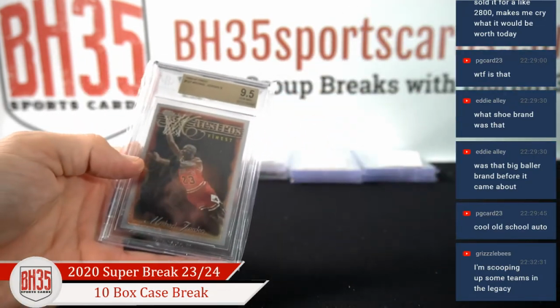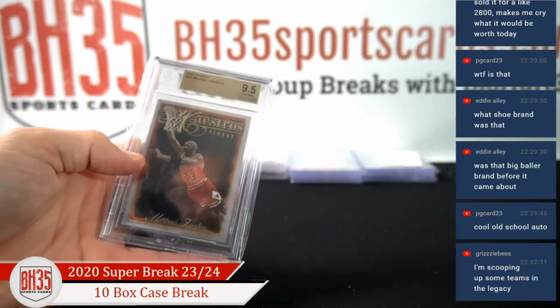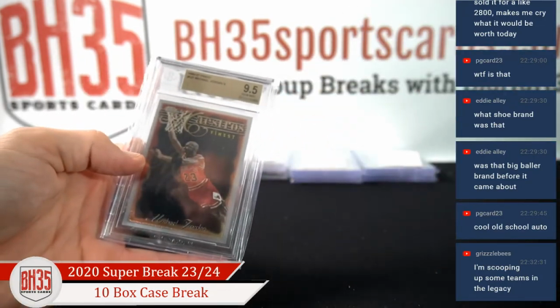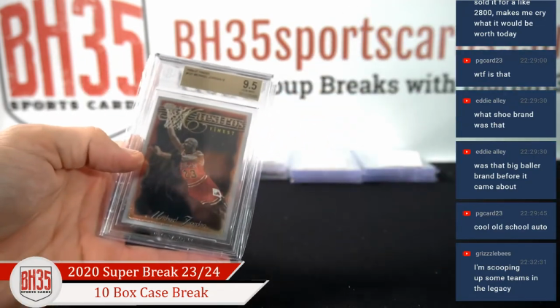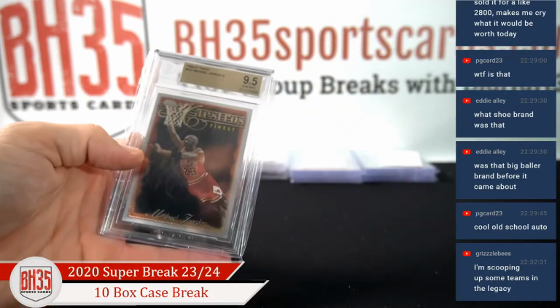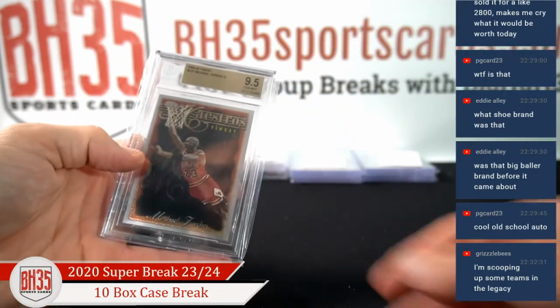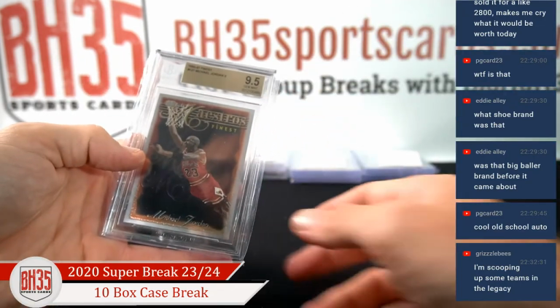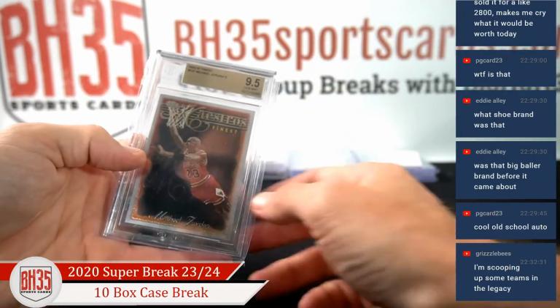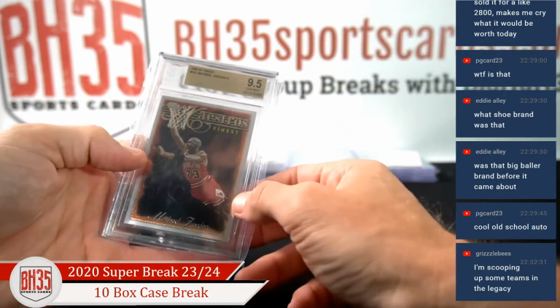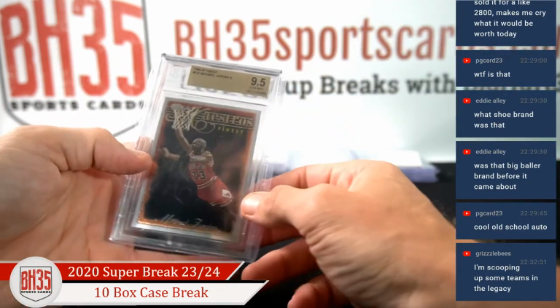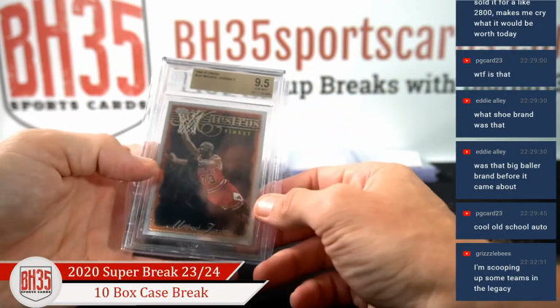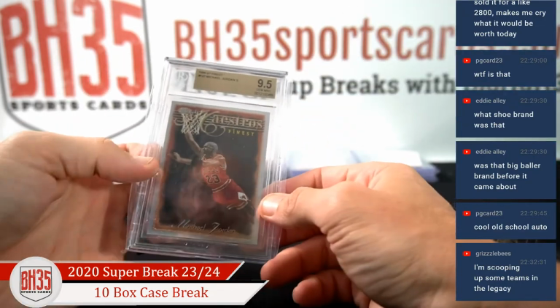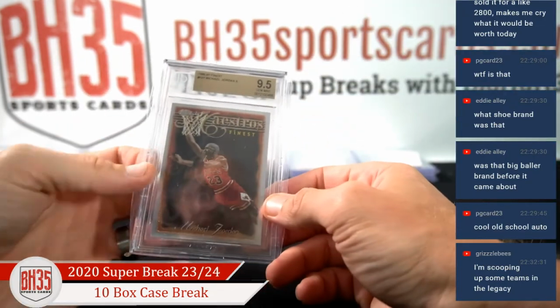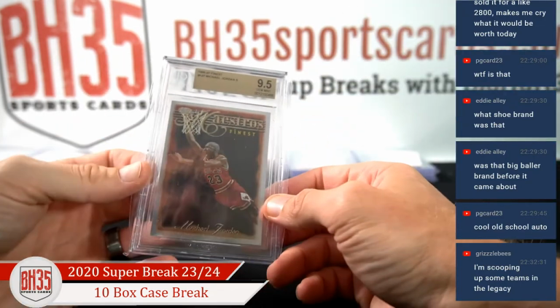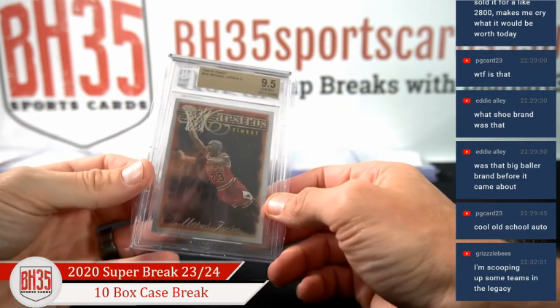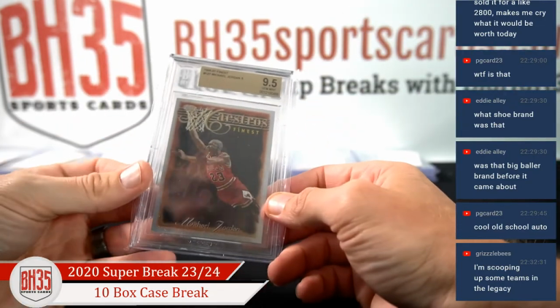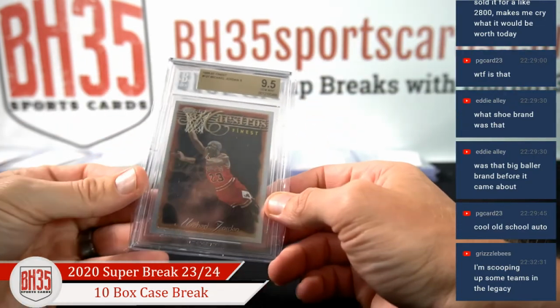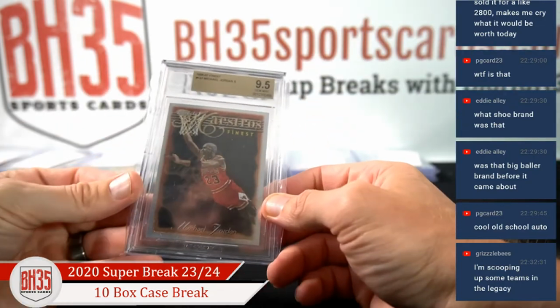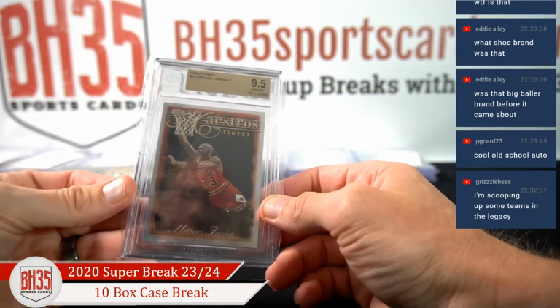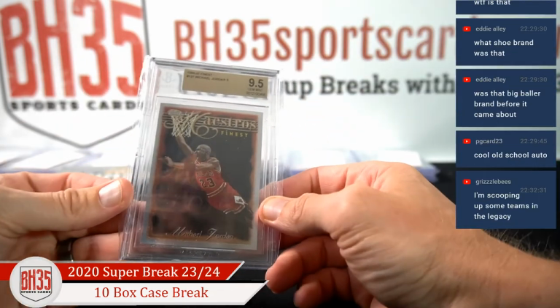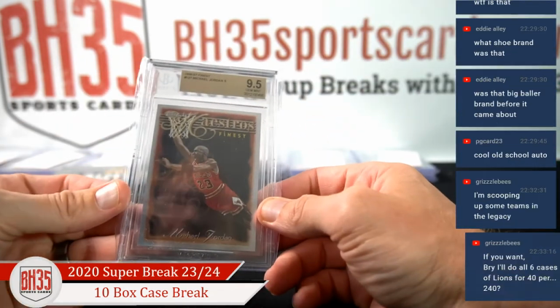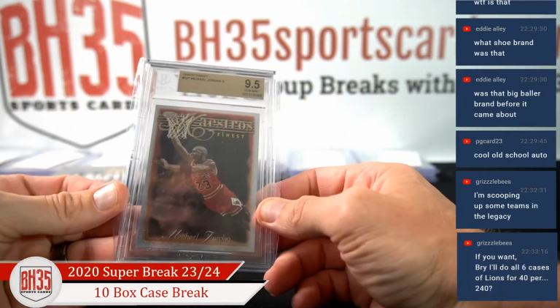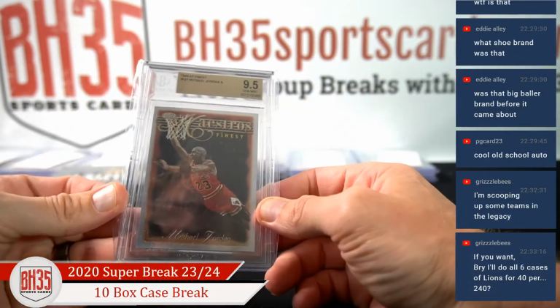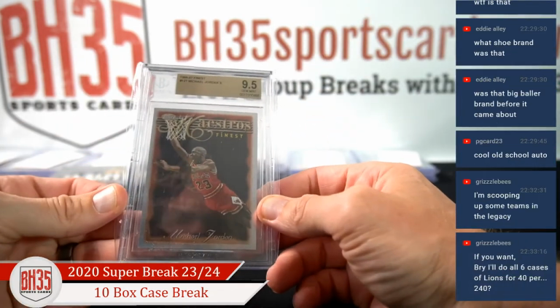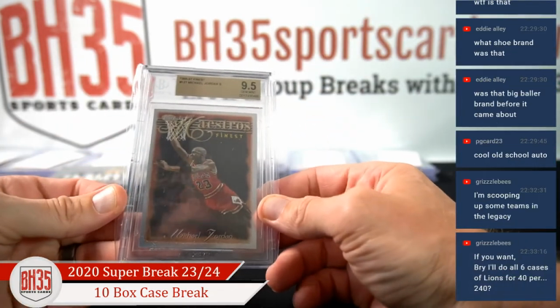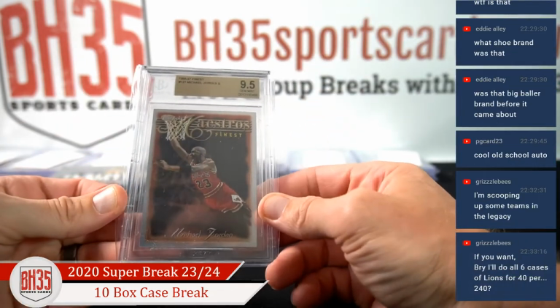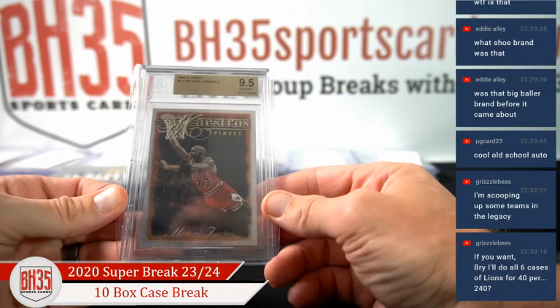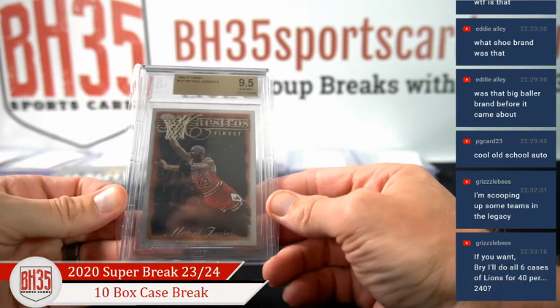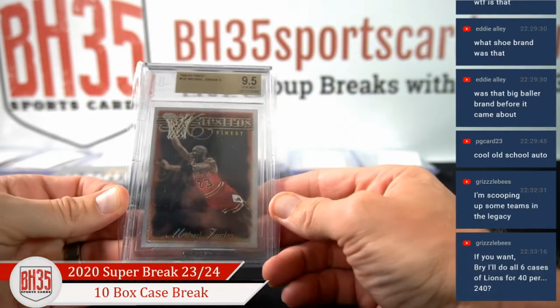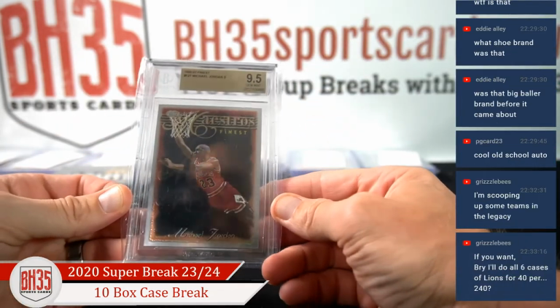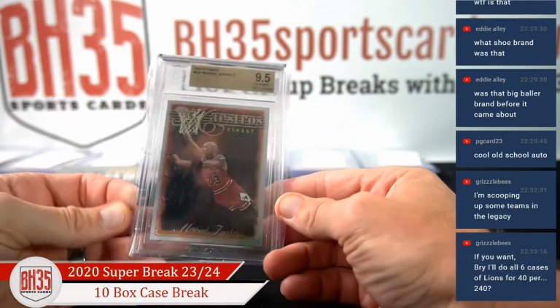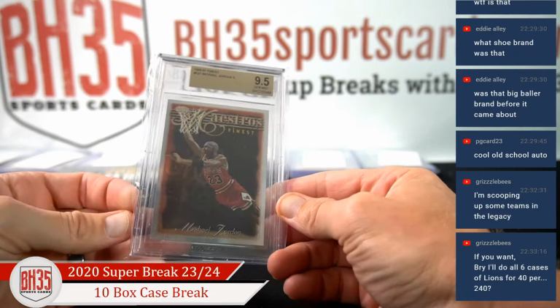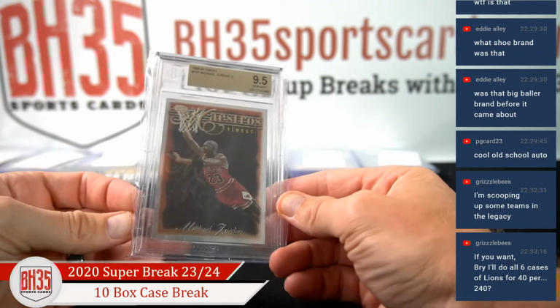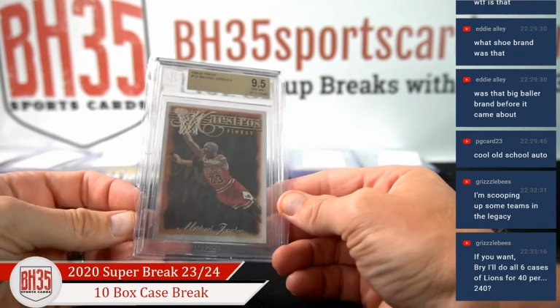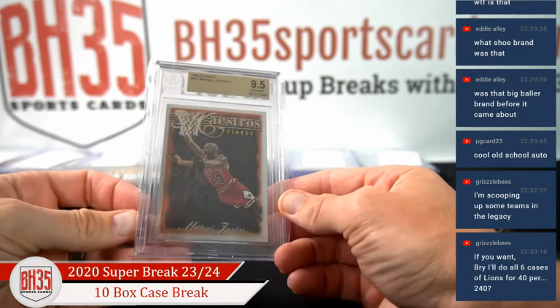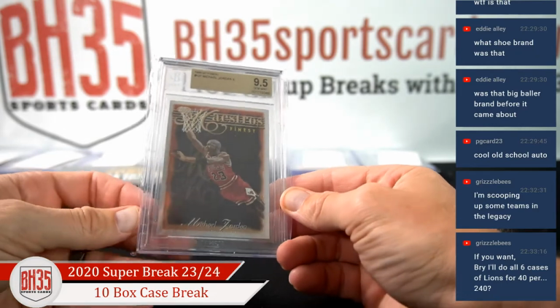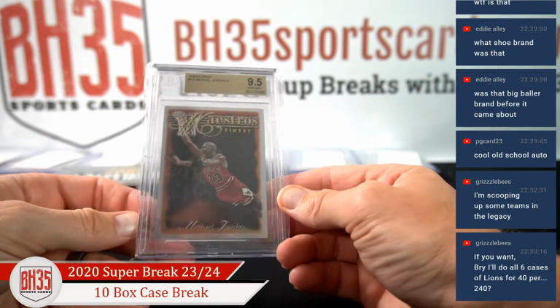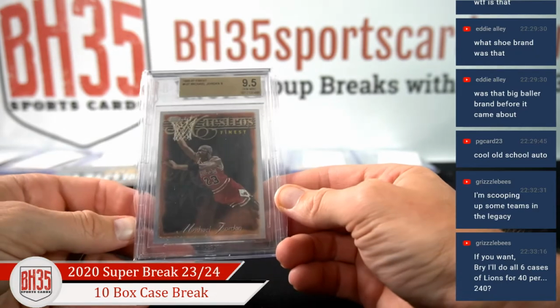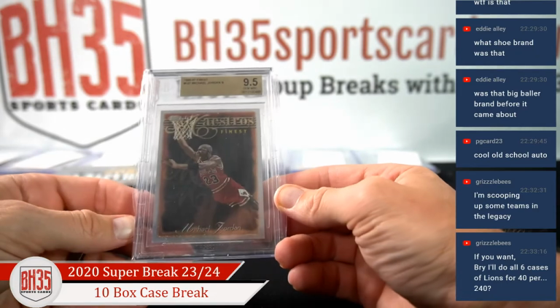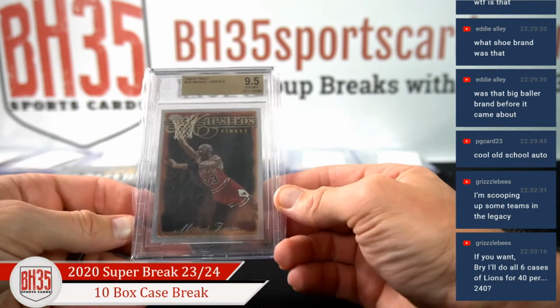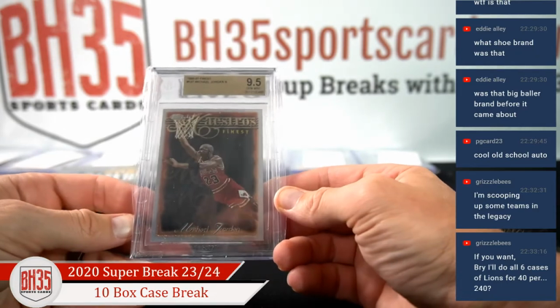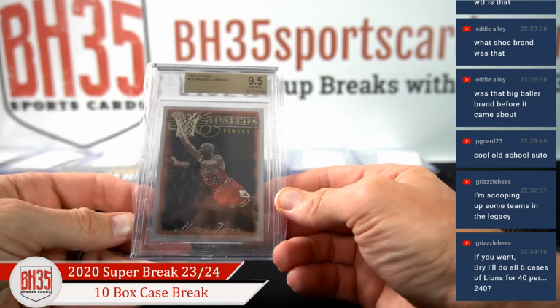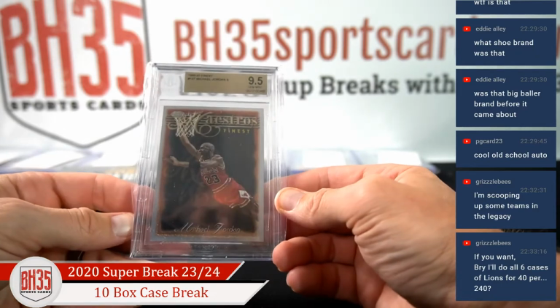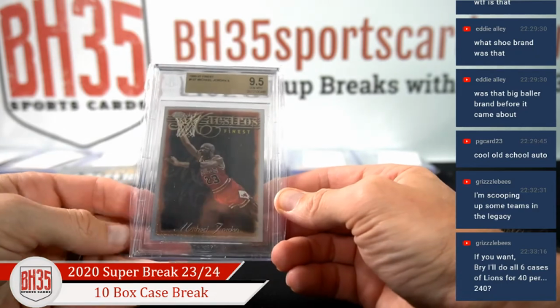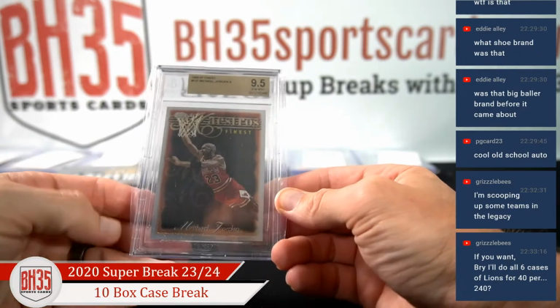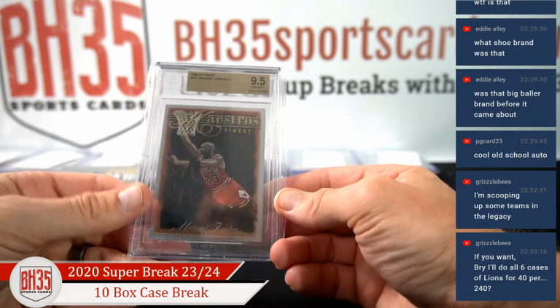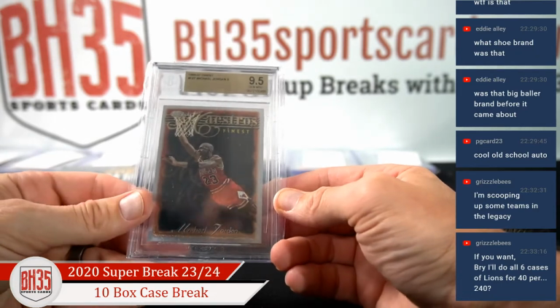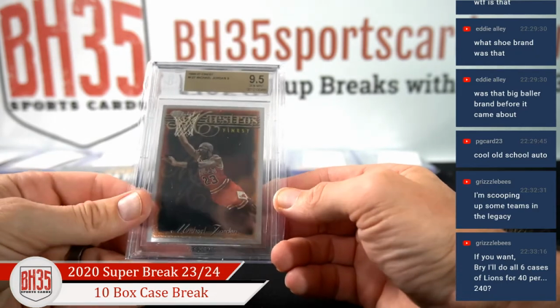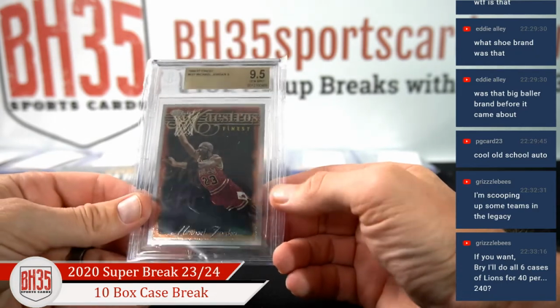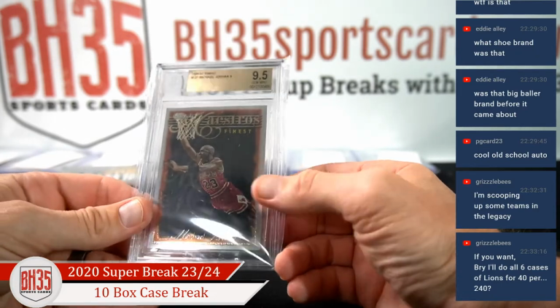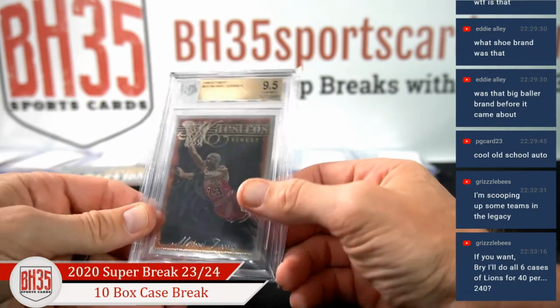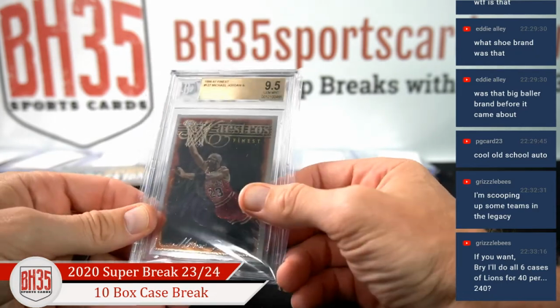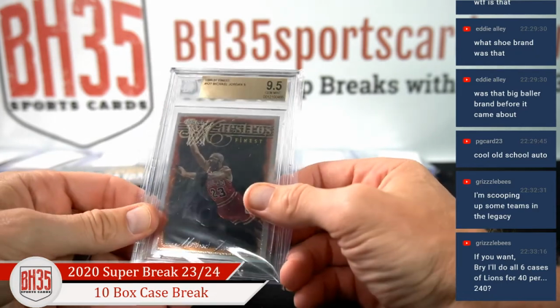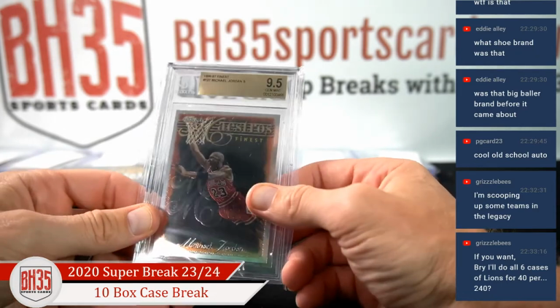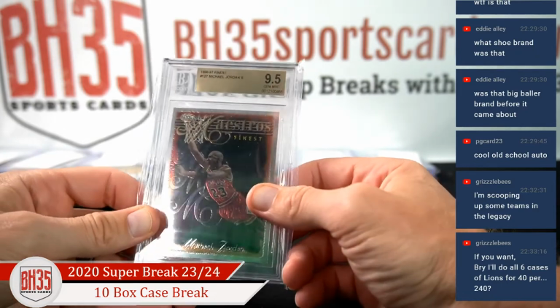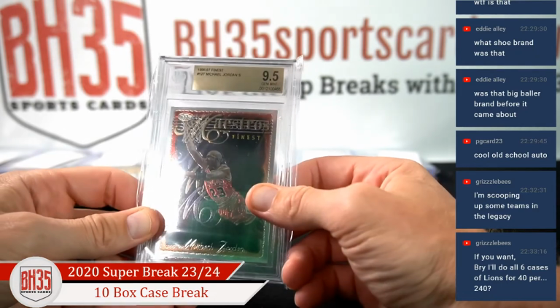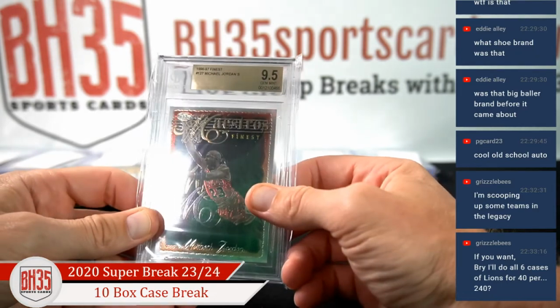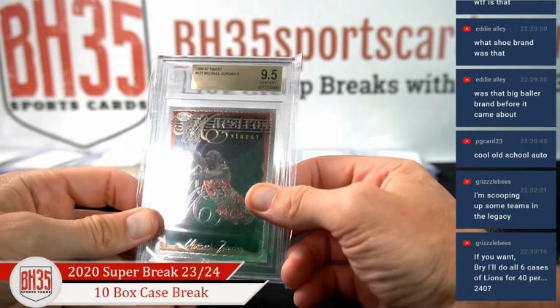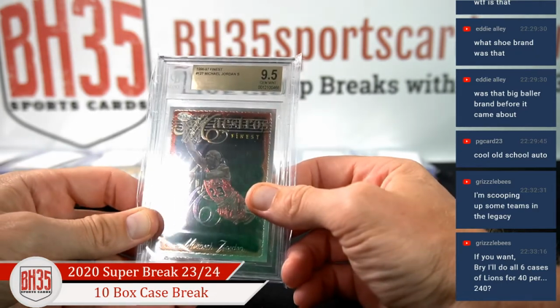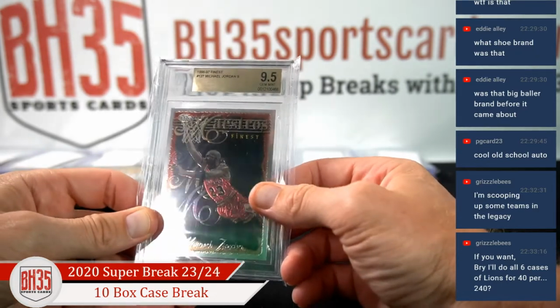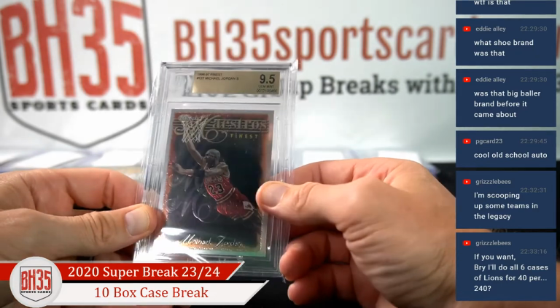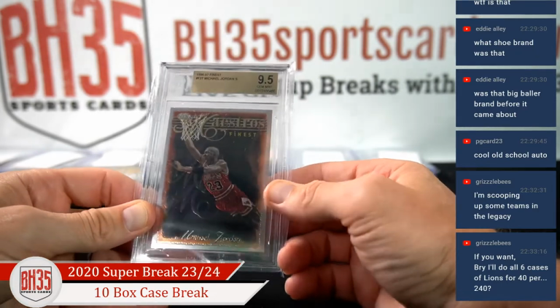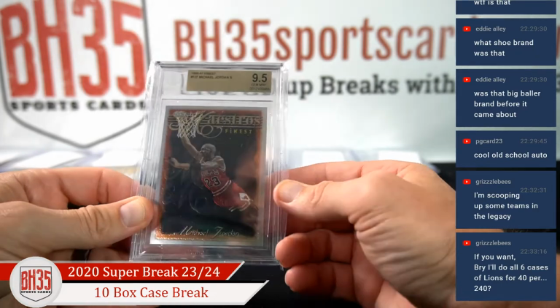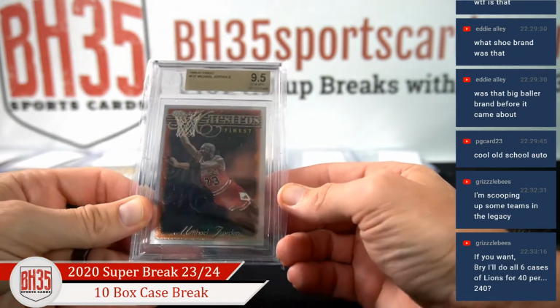96-97 Finest Michael Jordan, 9-5 — Maestros.